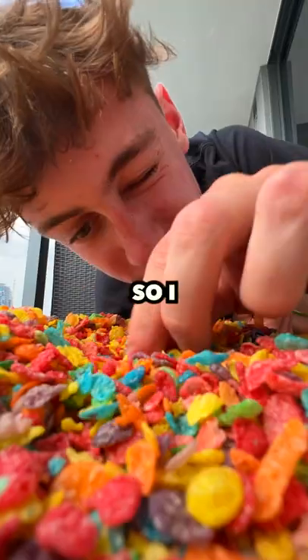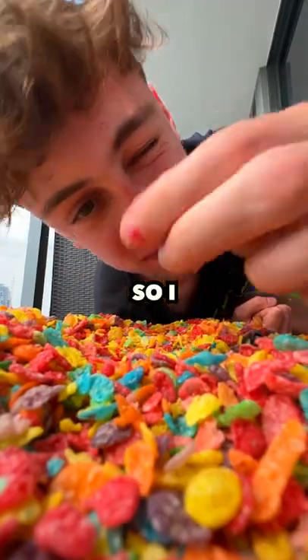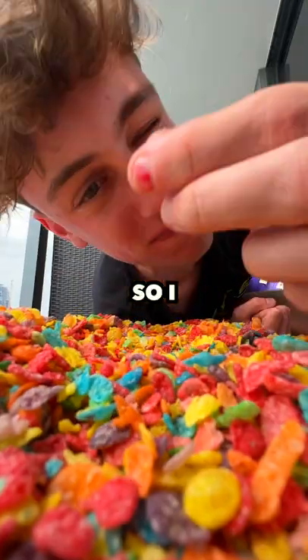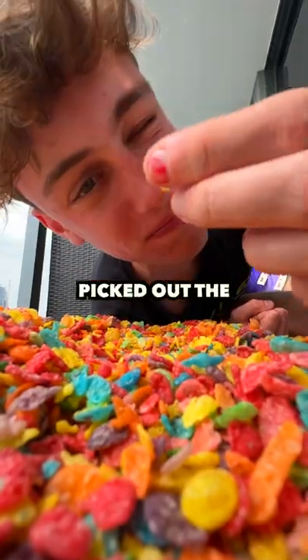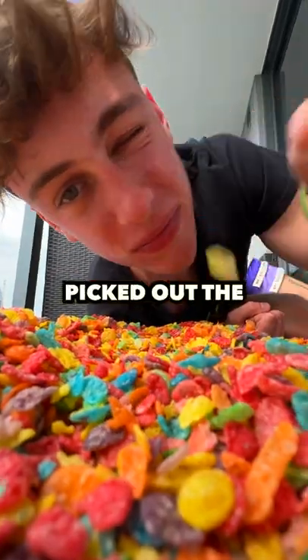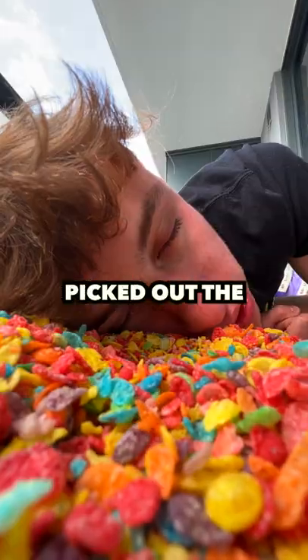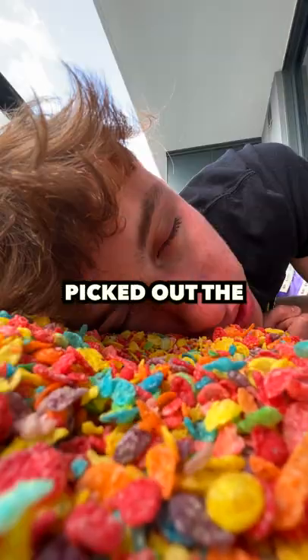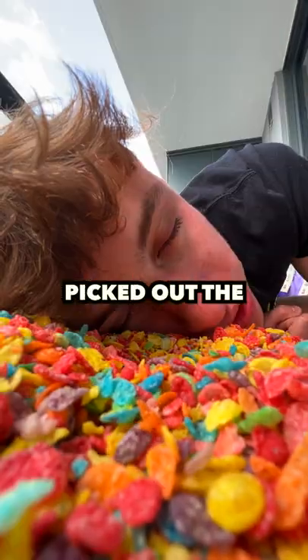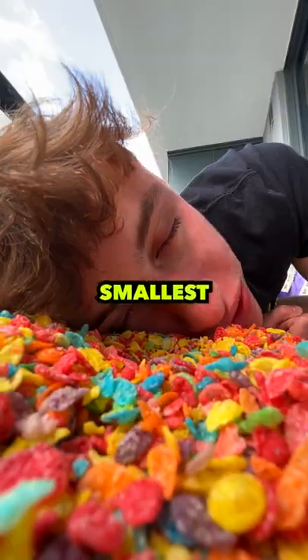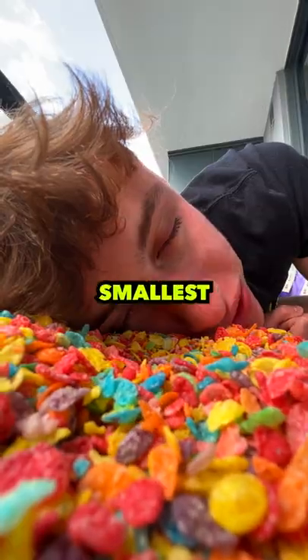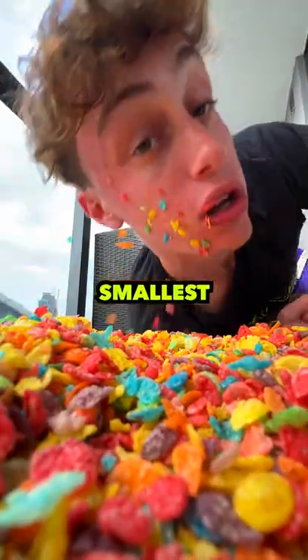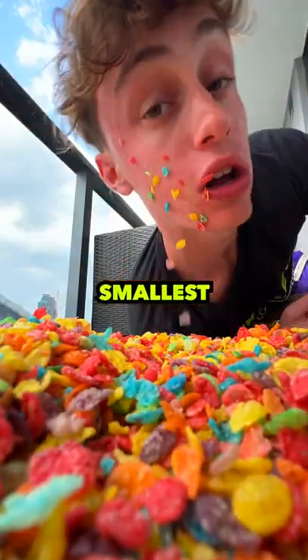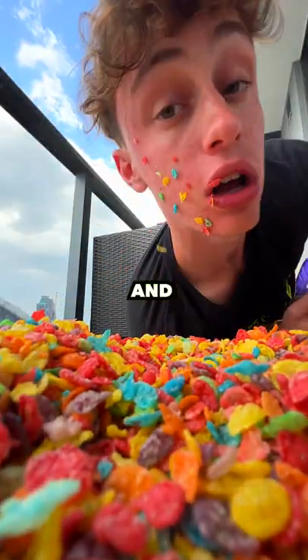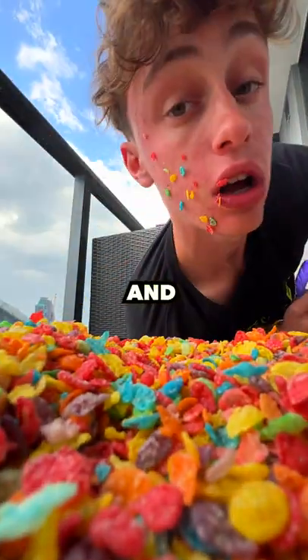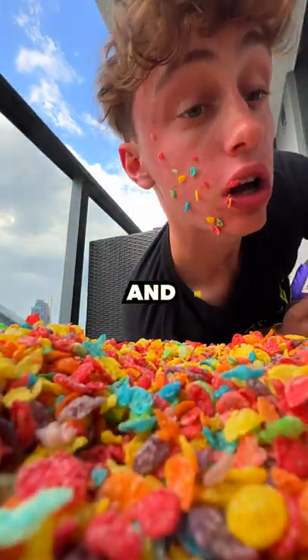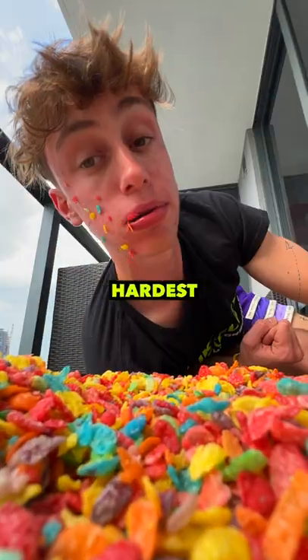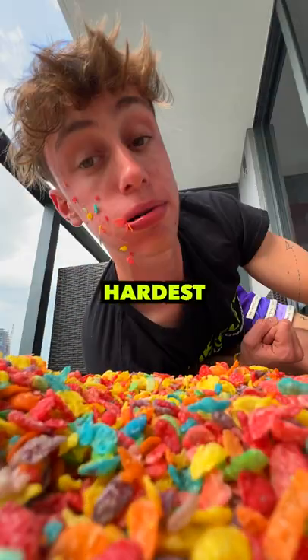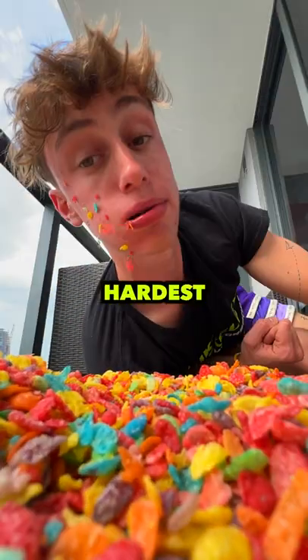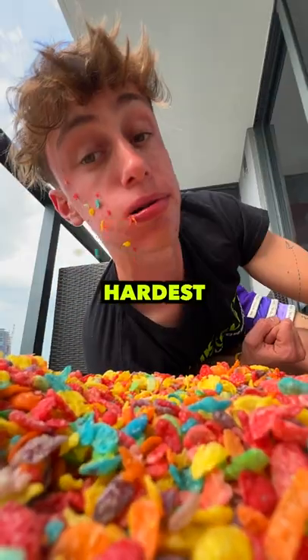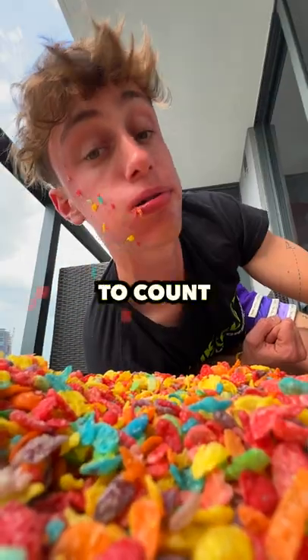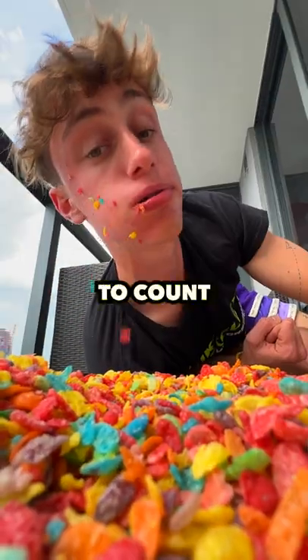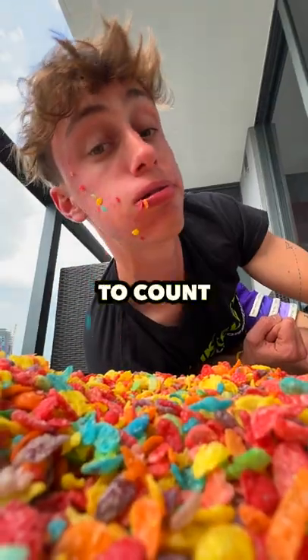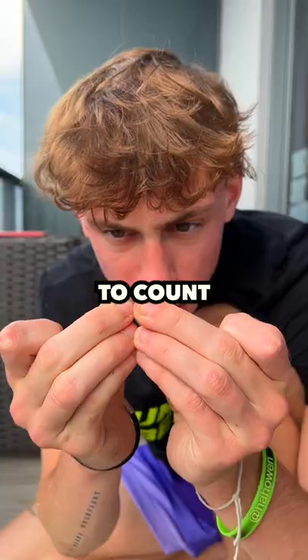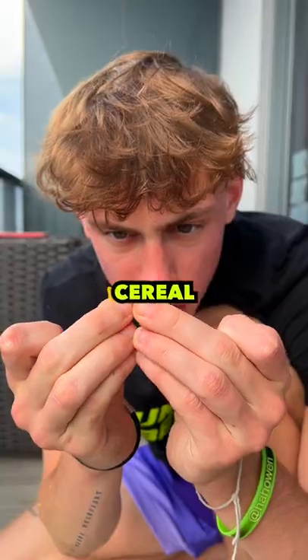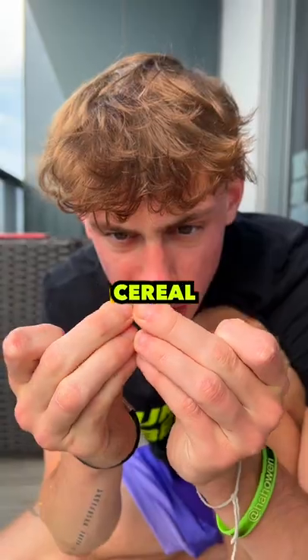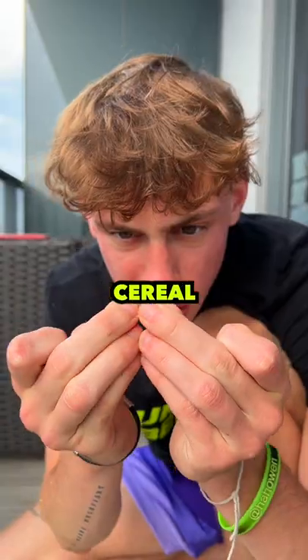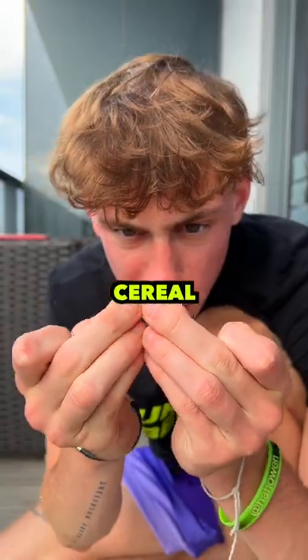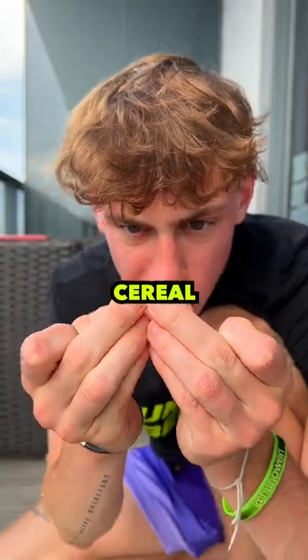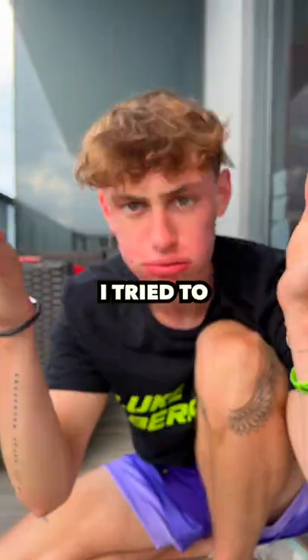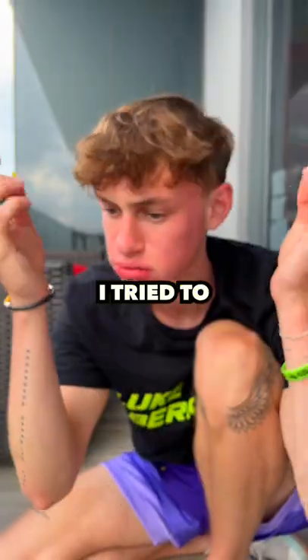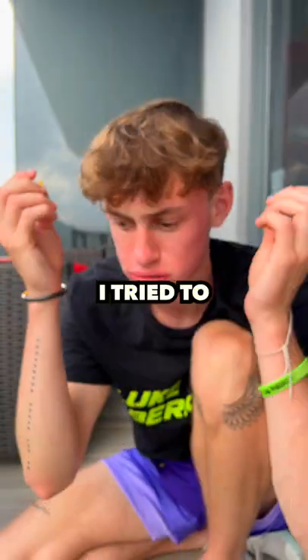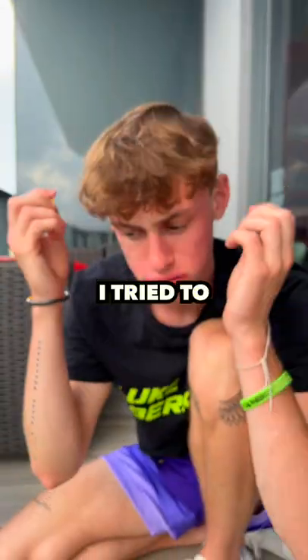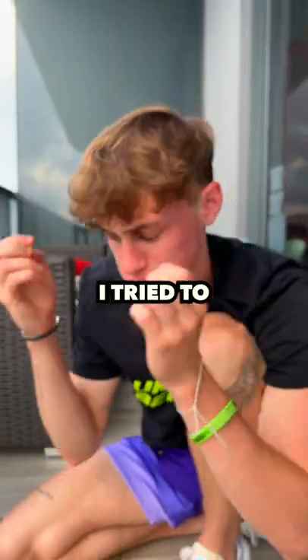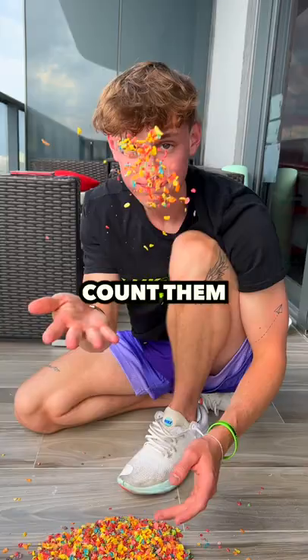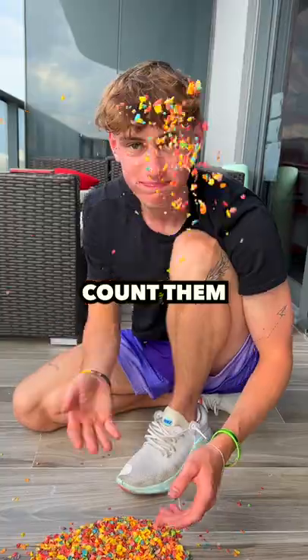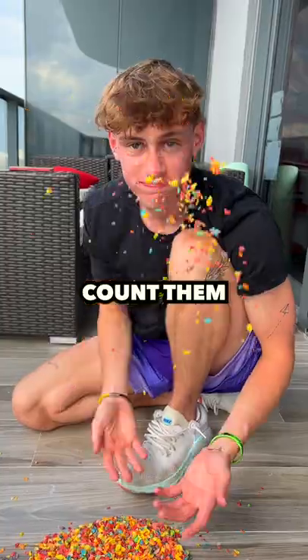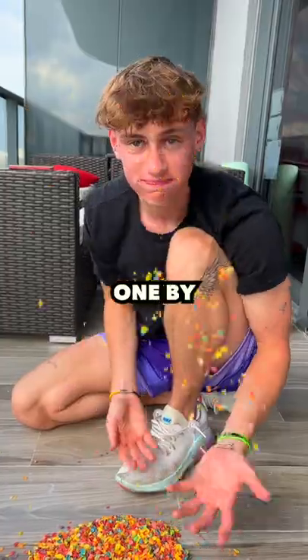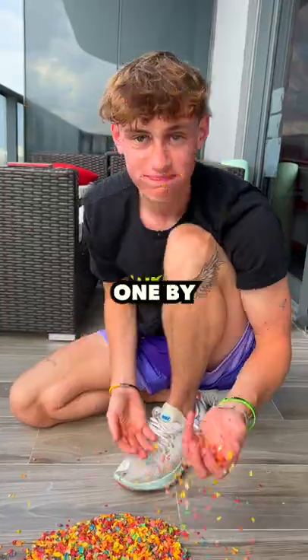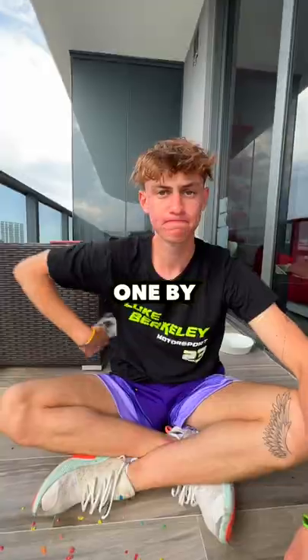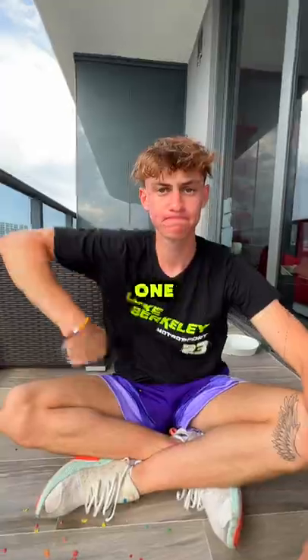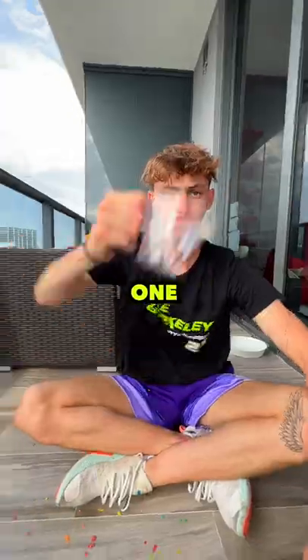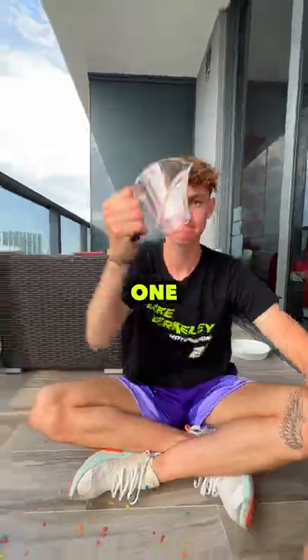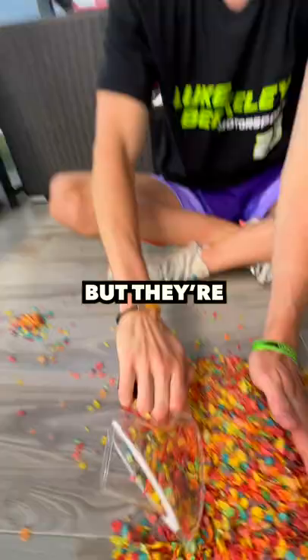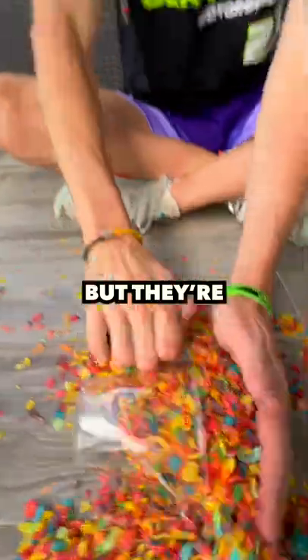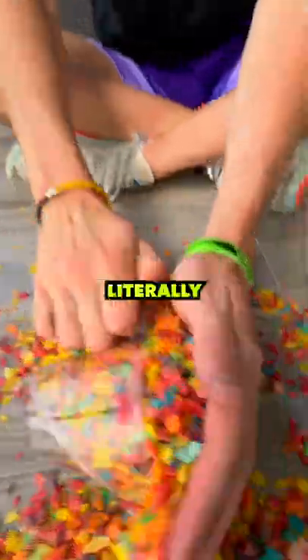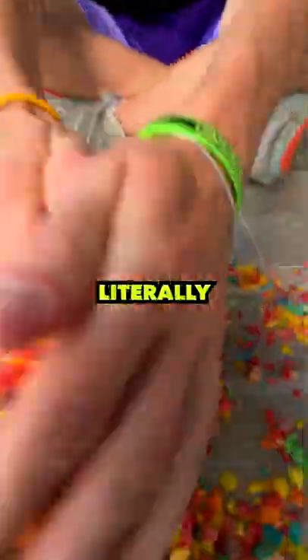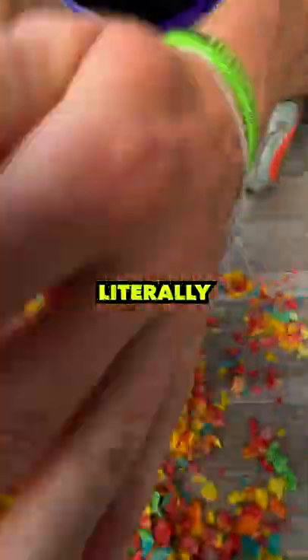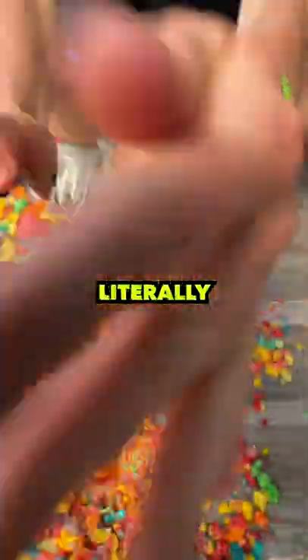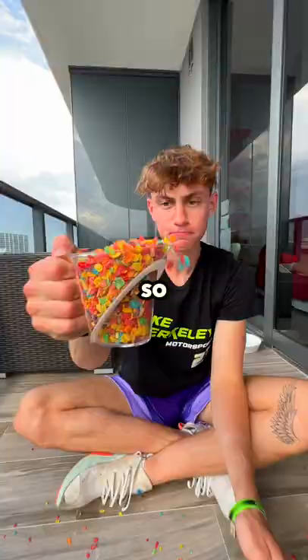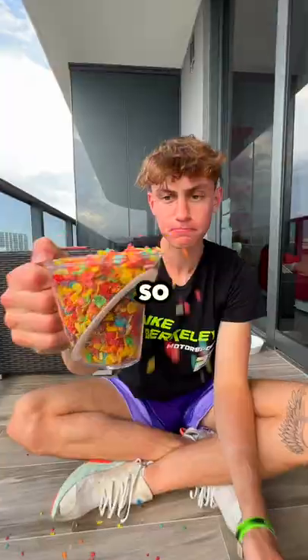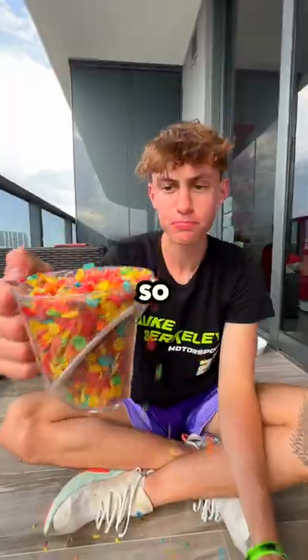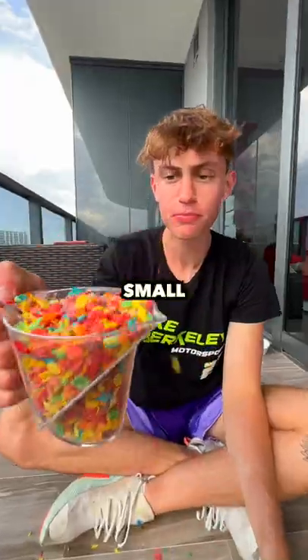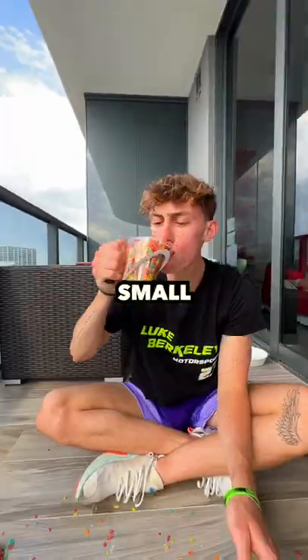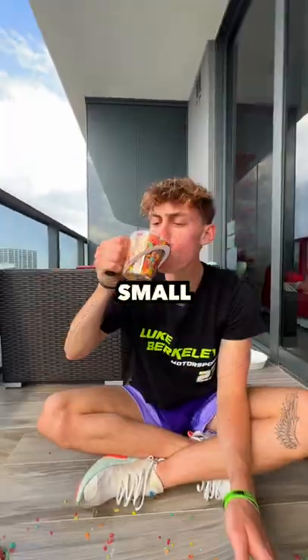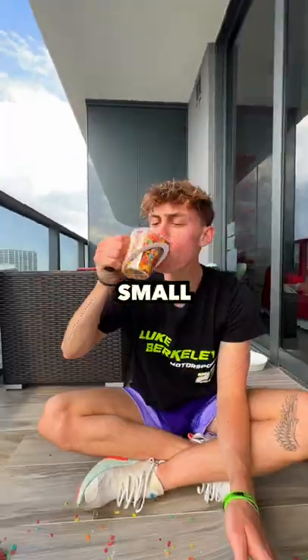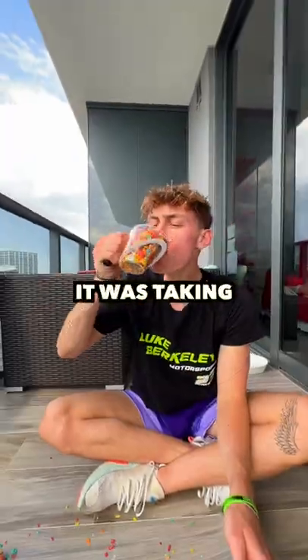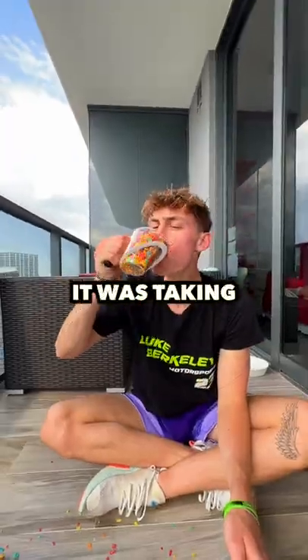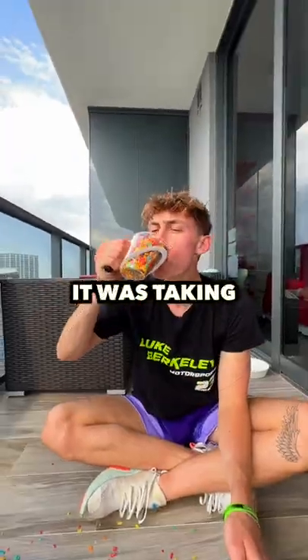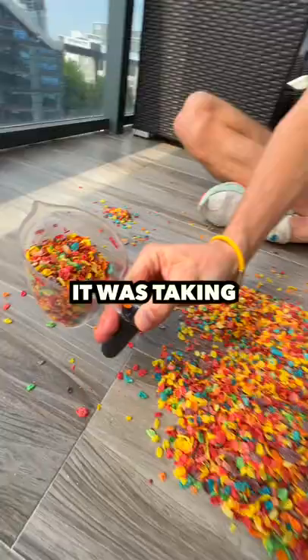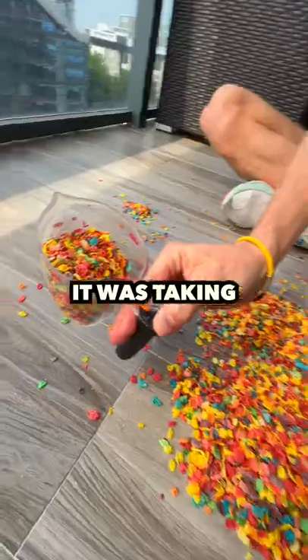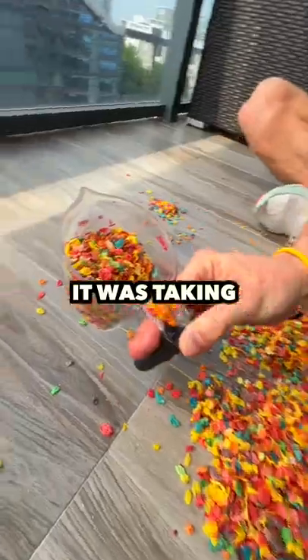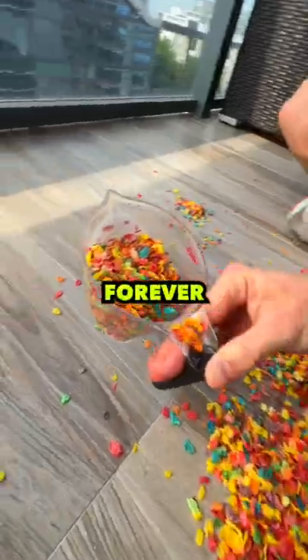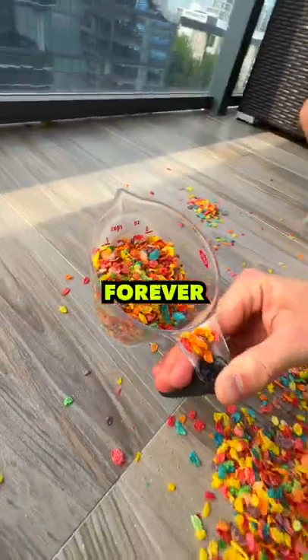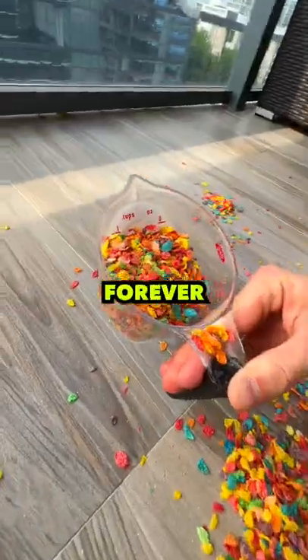So I picked out the smallest and hardest to count cereal. I tried to count them one by one, but they're literally so small it was taking forever.